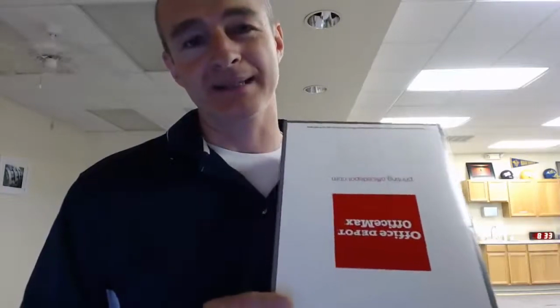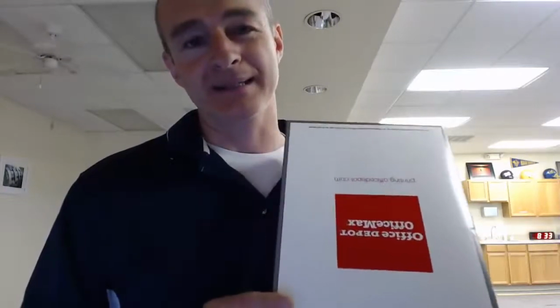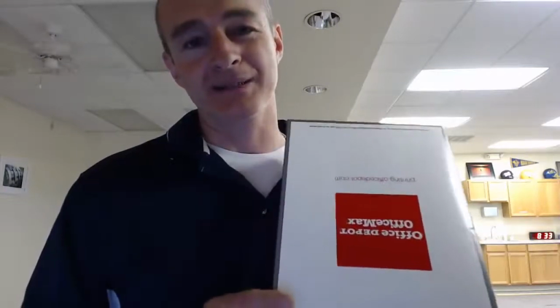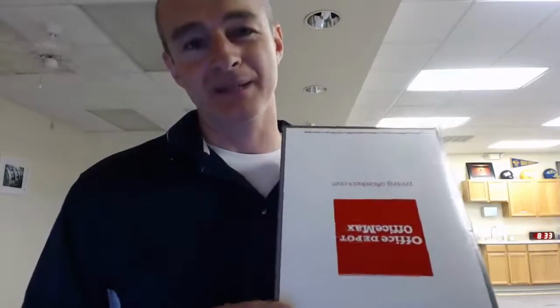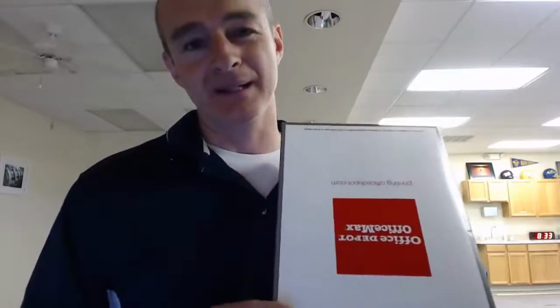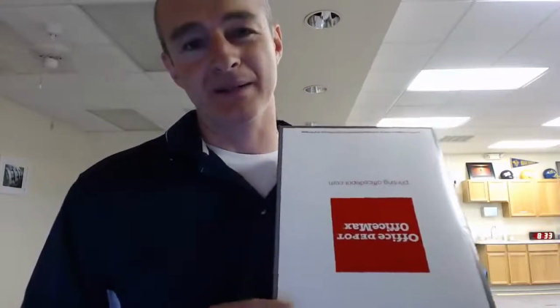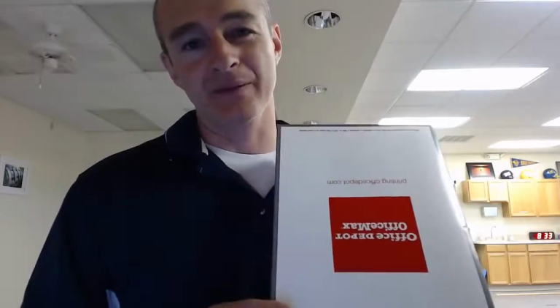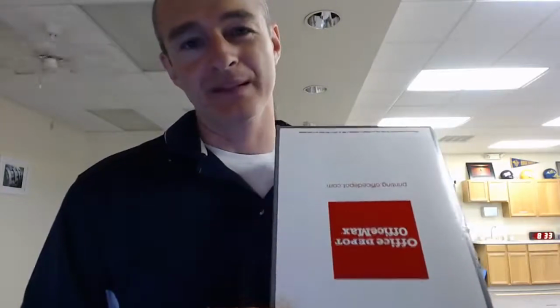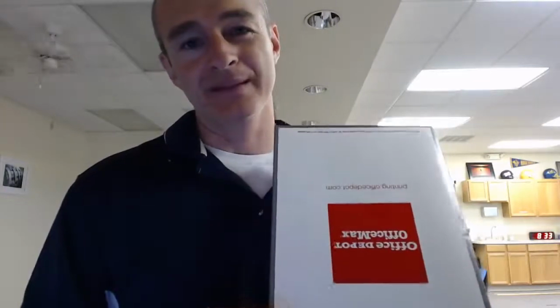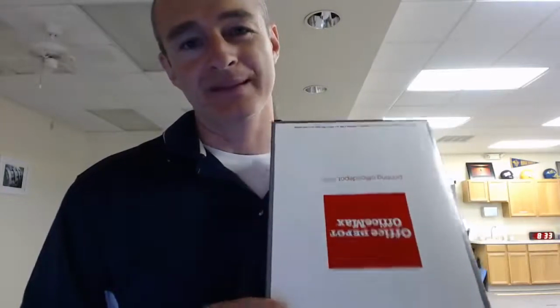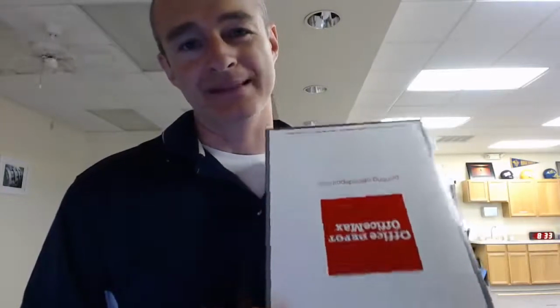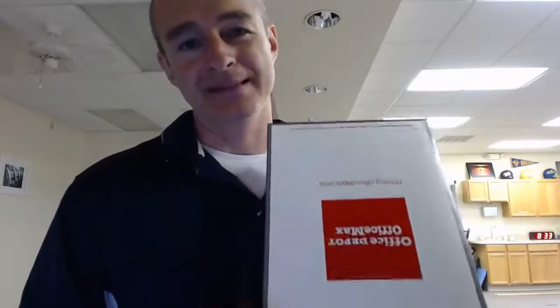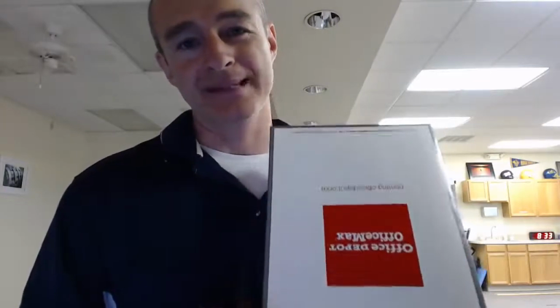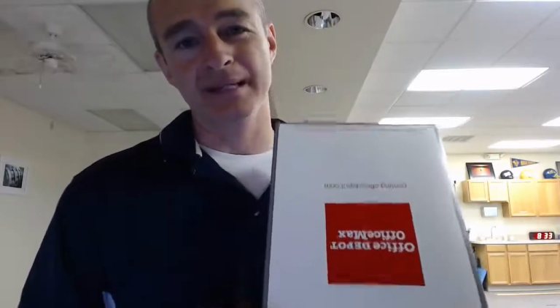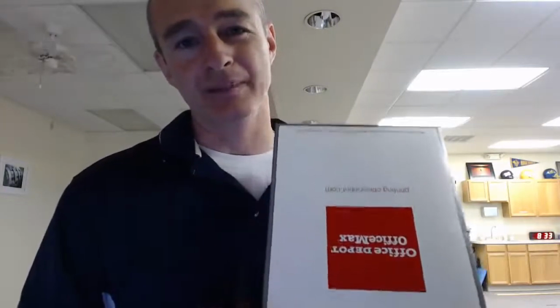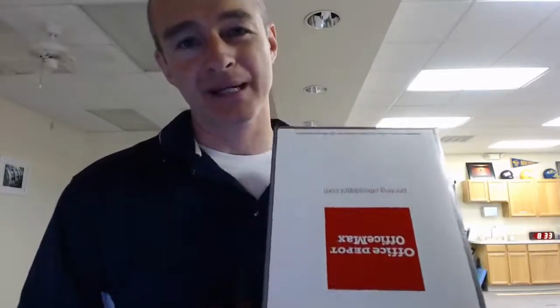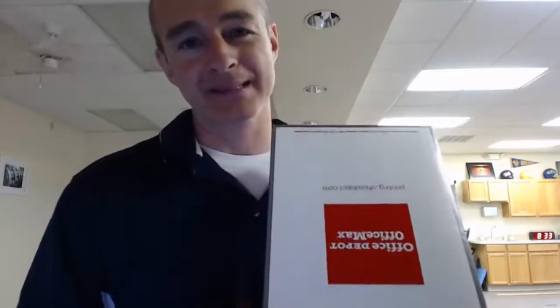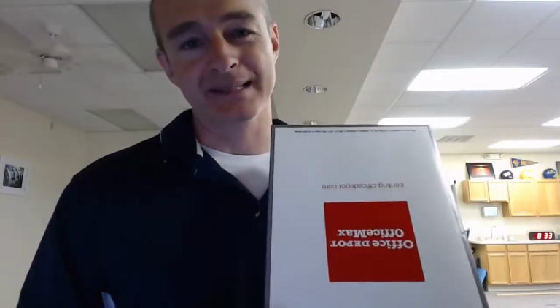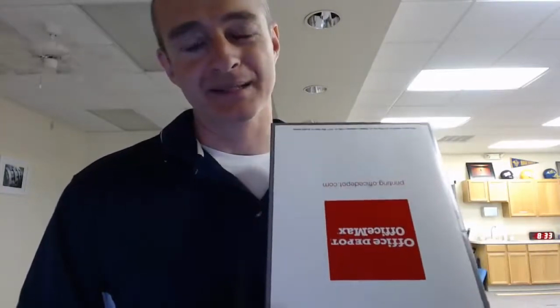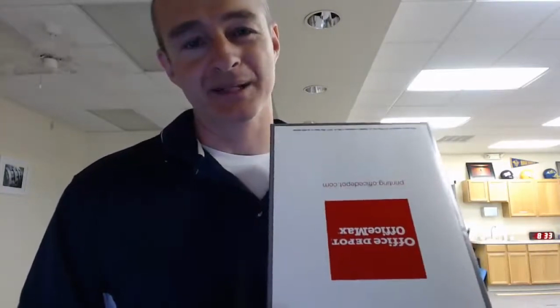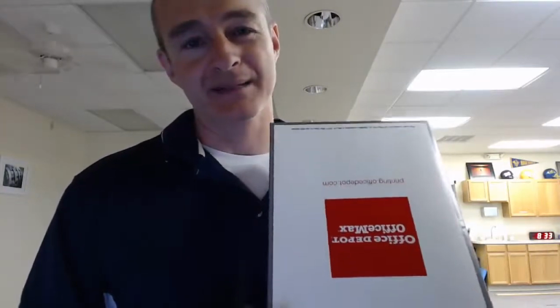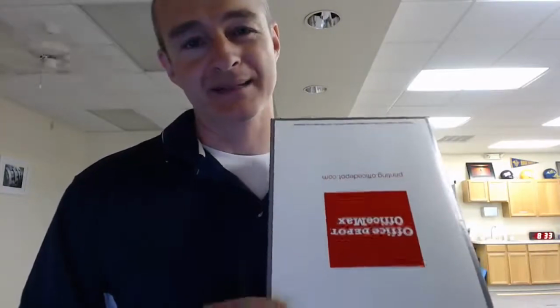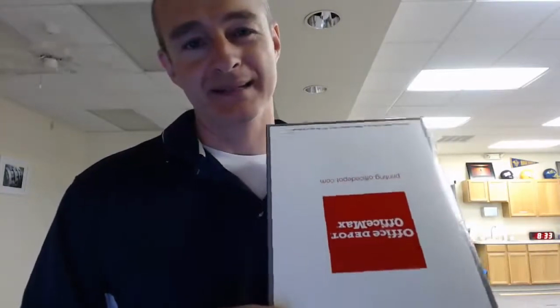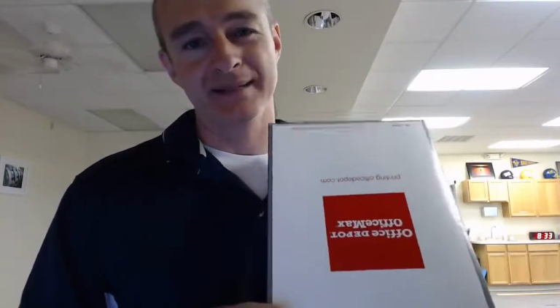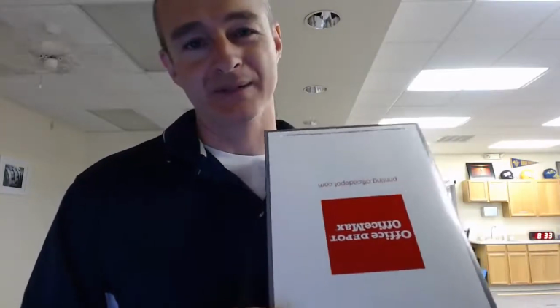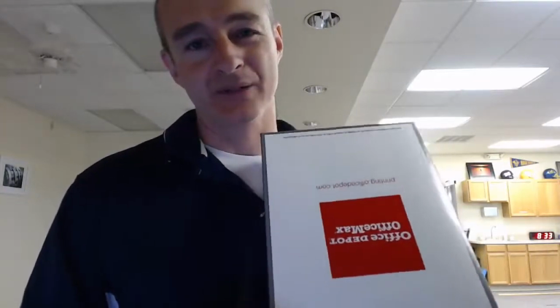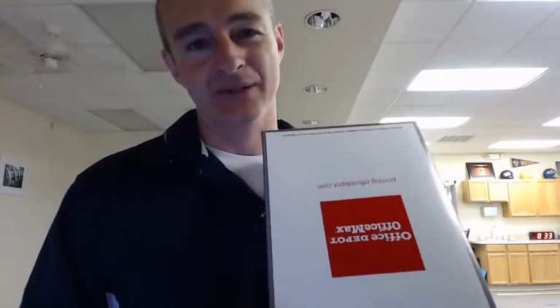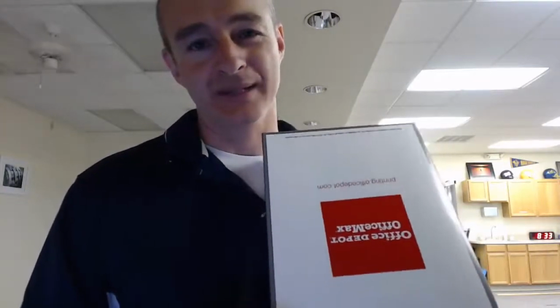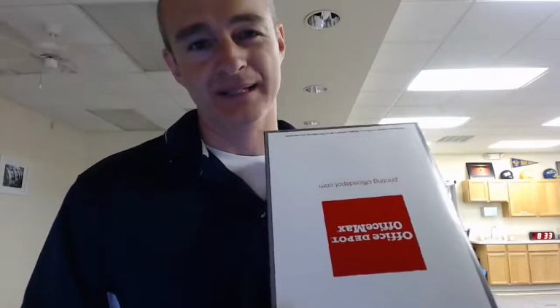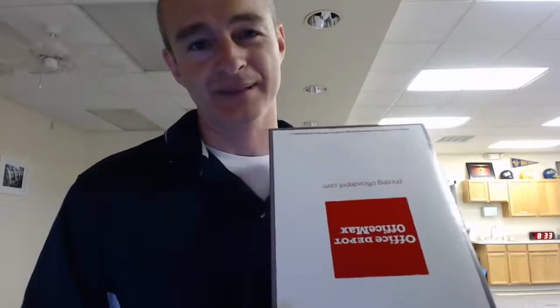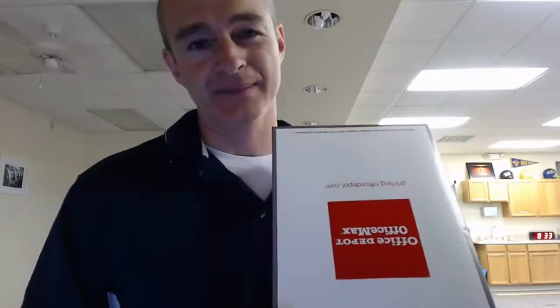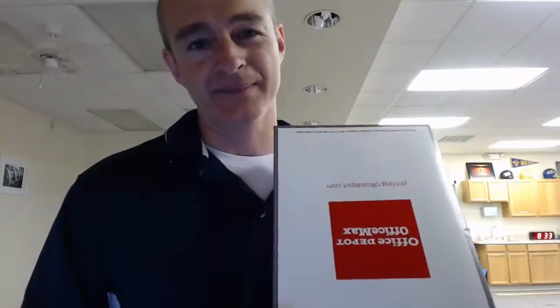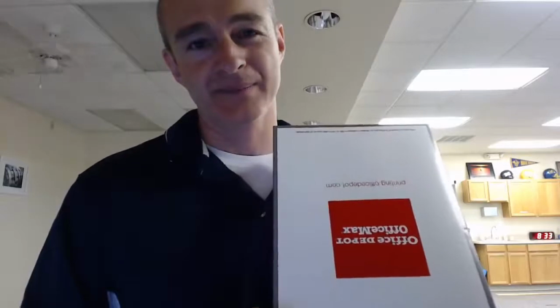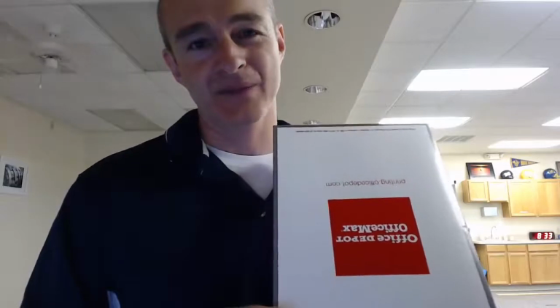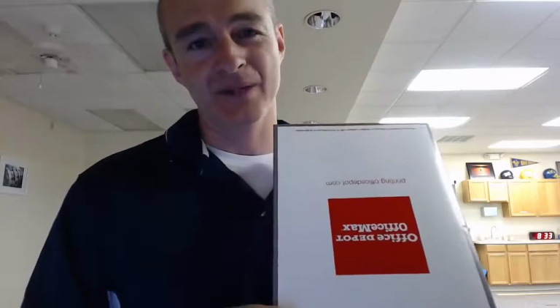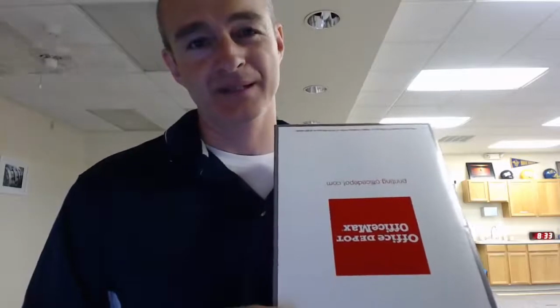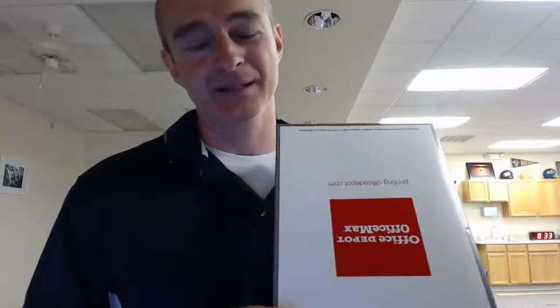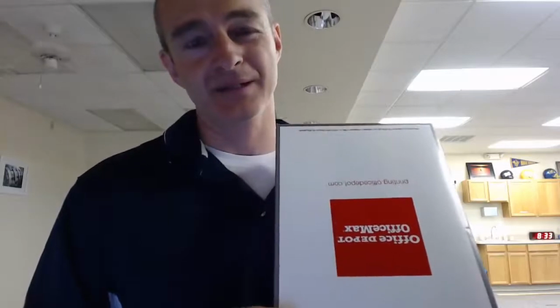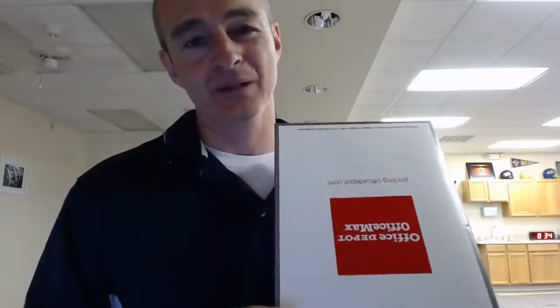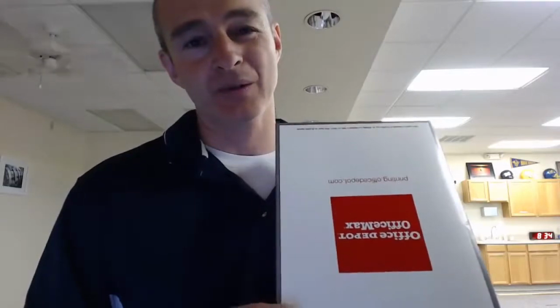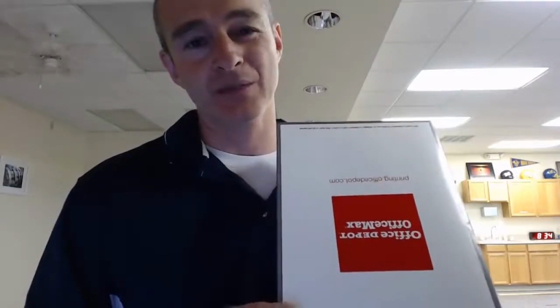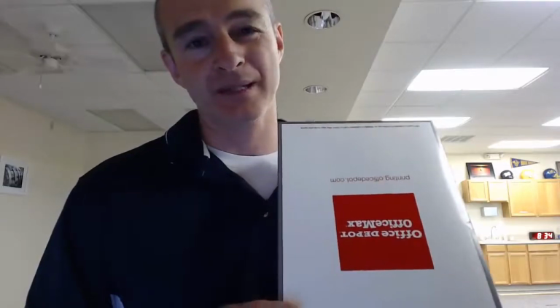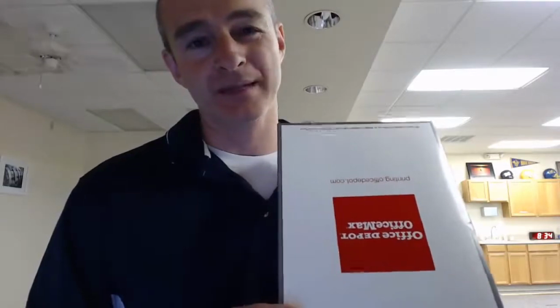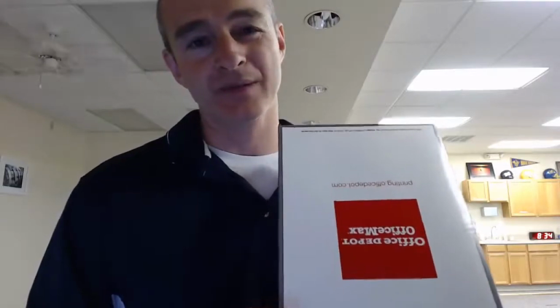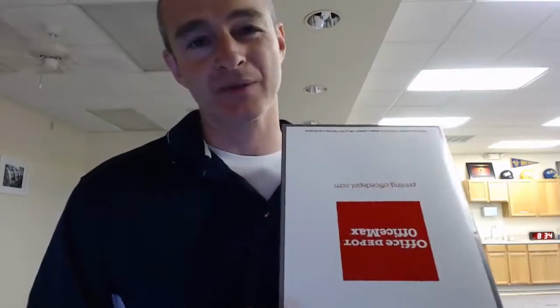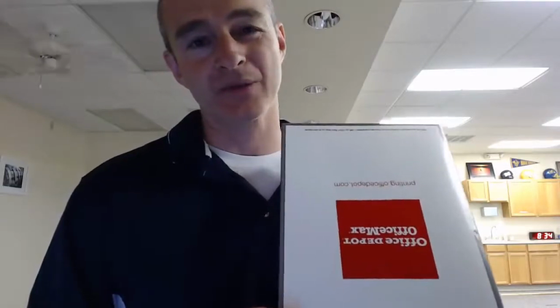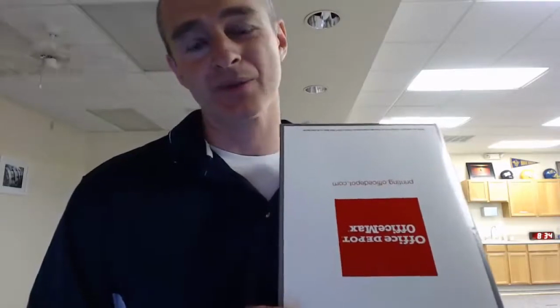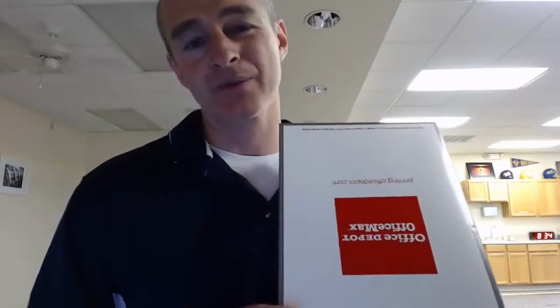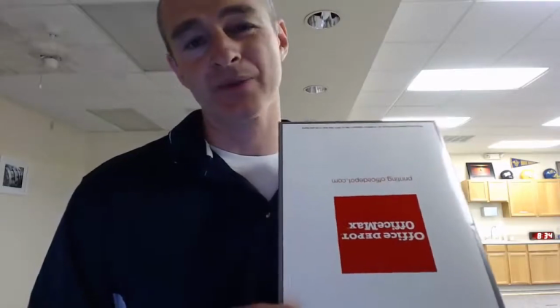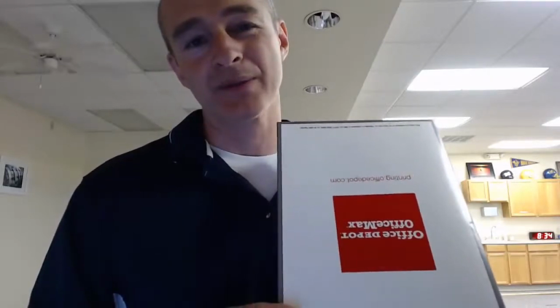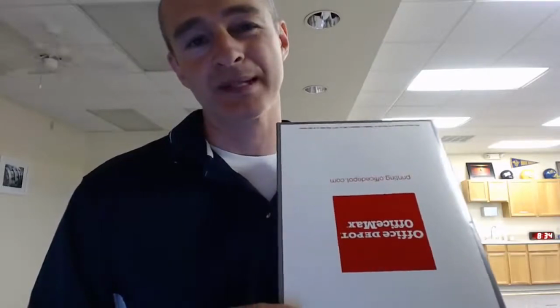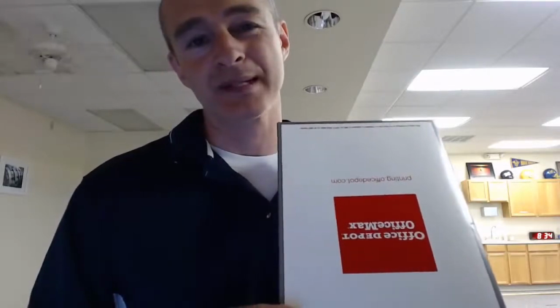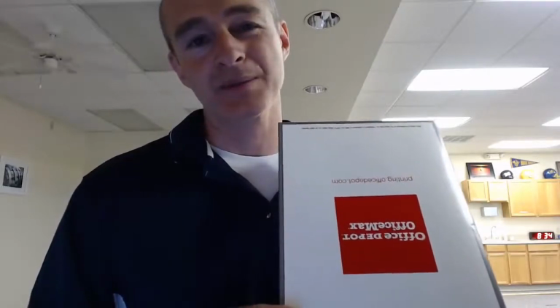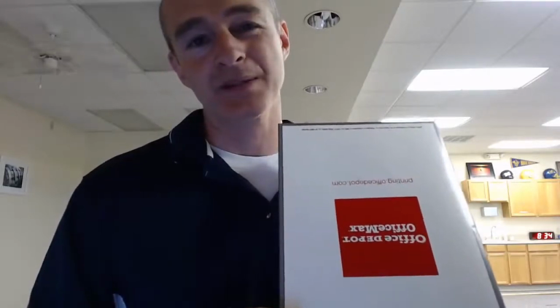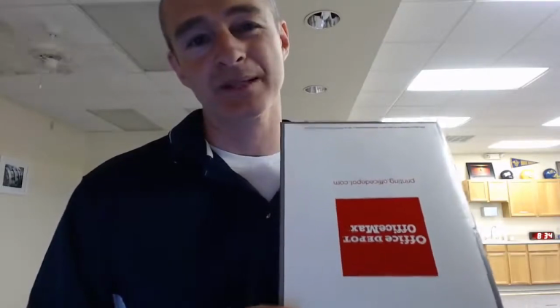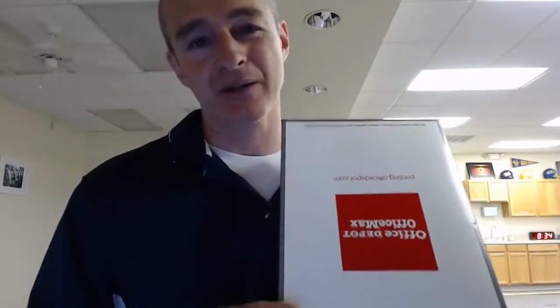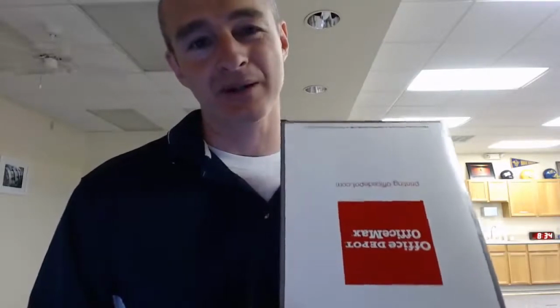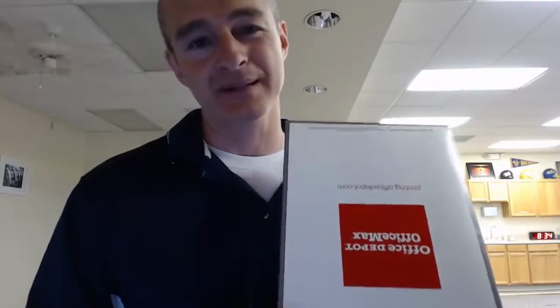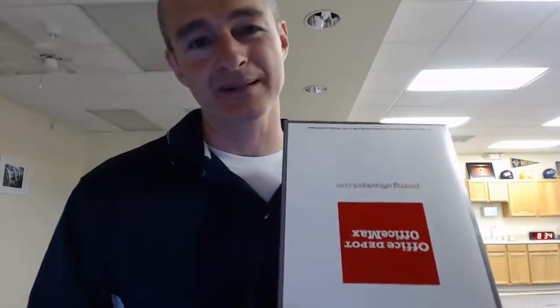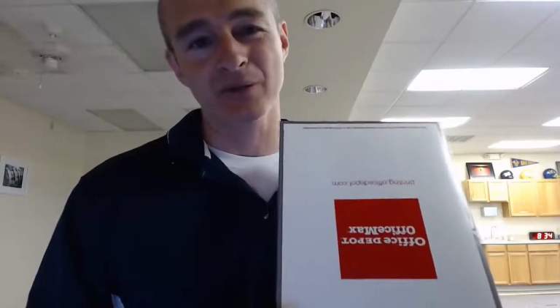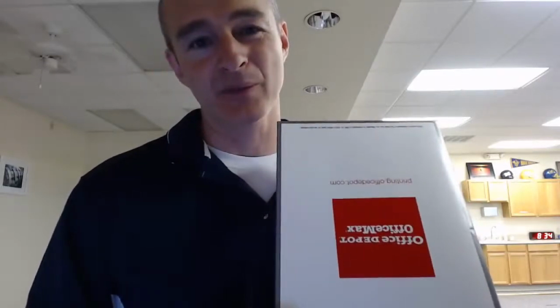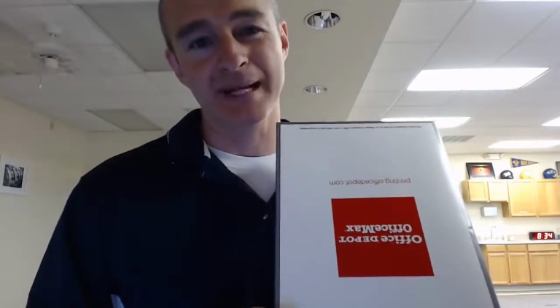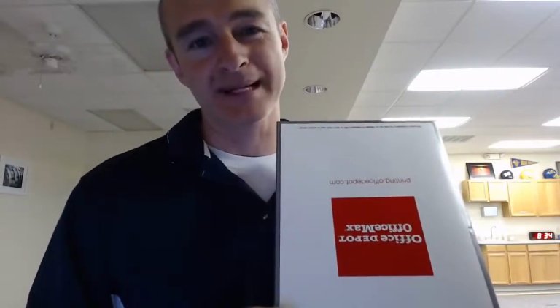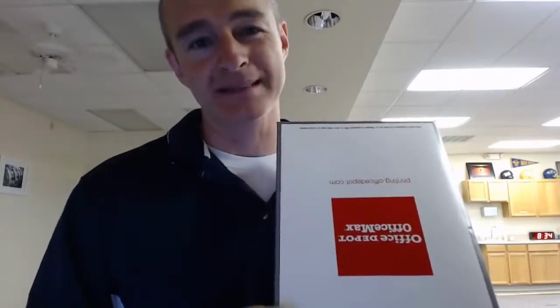This way, even if the first box gets shelved, the second box has a chance to get into circulation. I'll let you know once we get the first referral that comes in on these new pads.